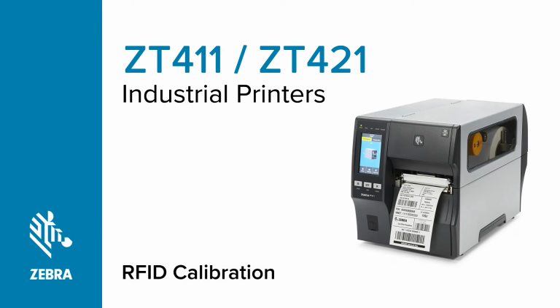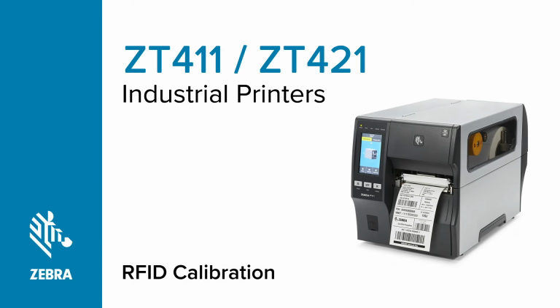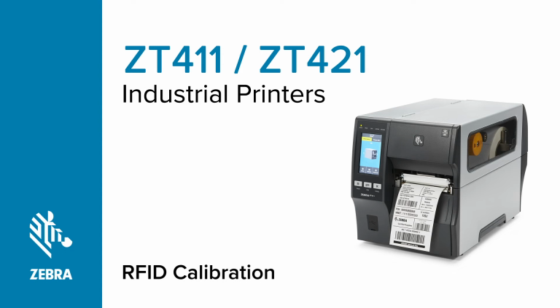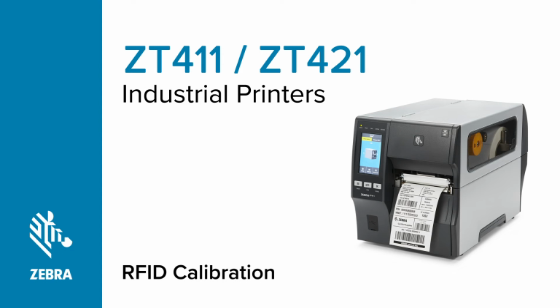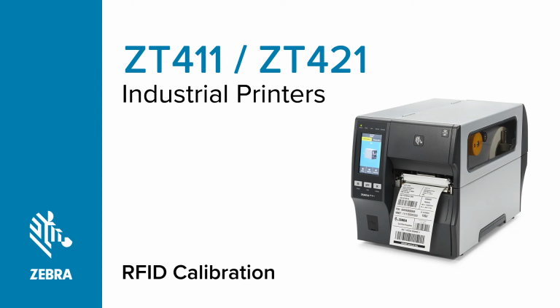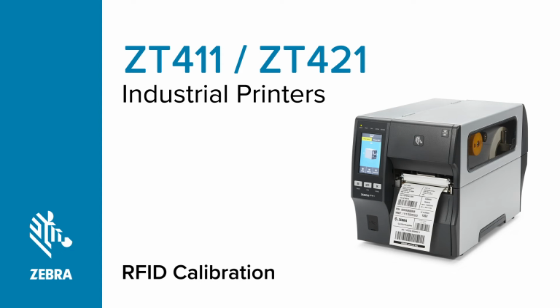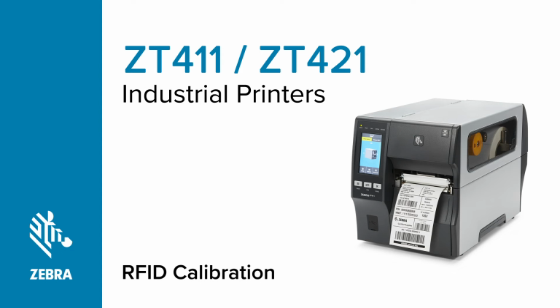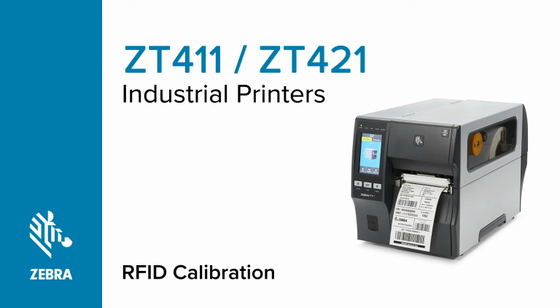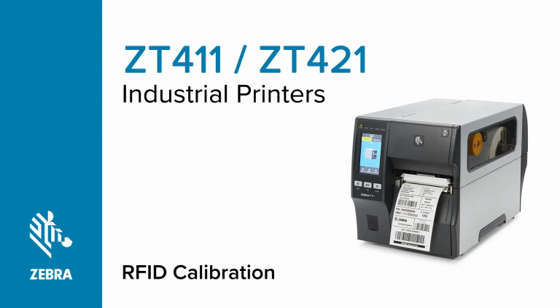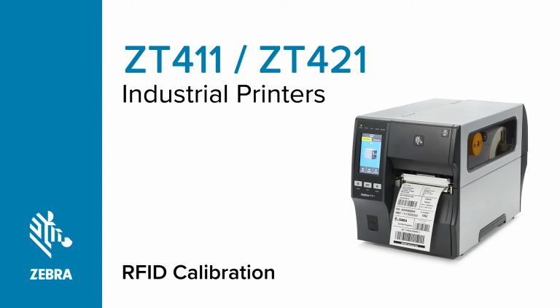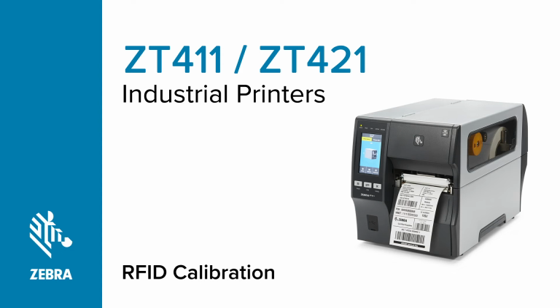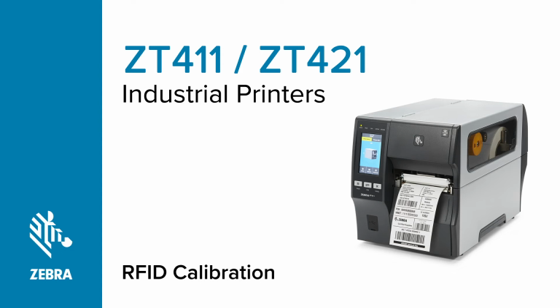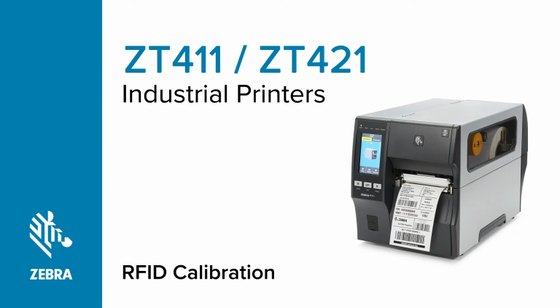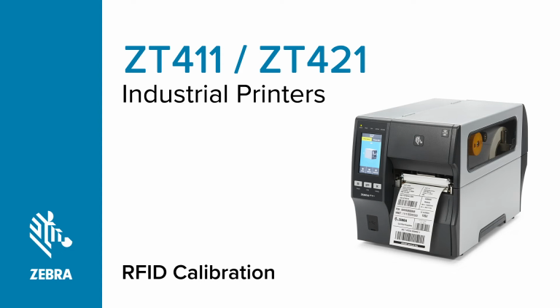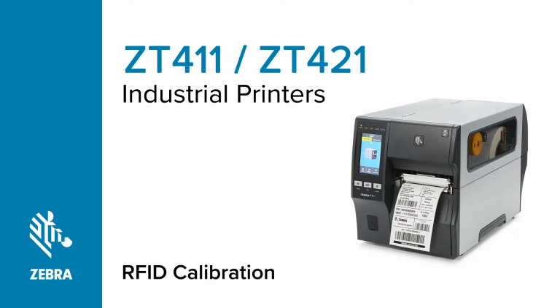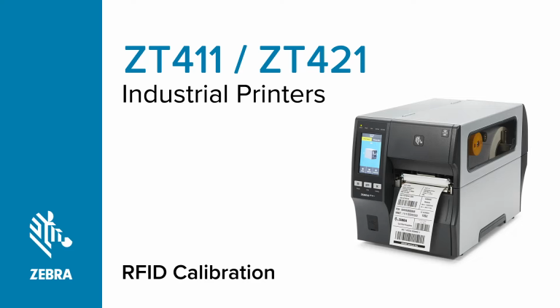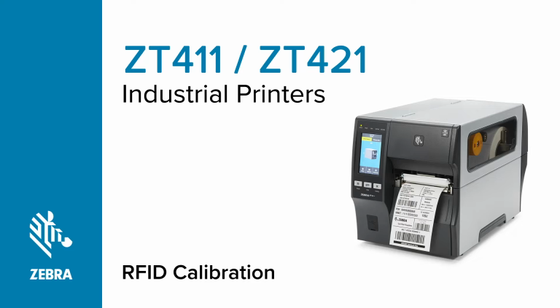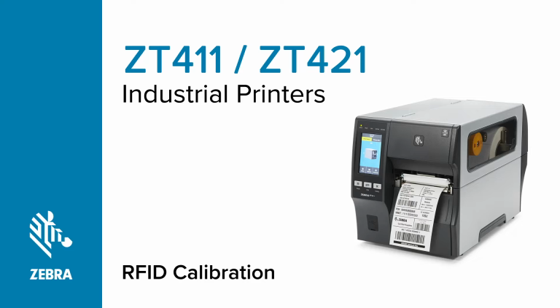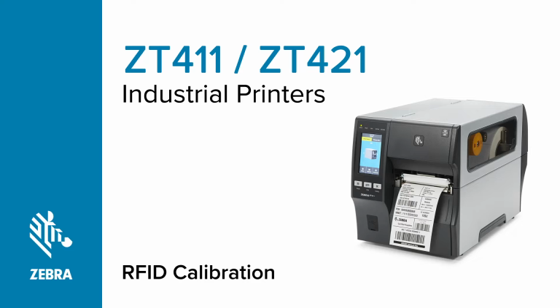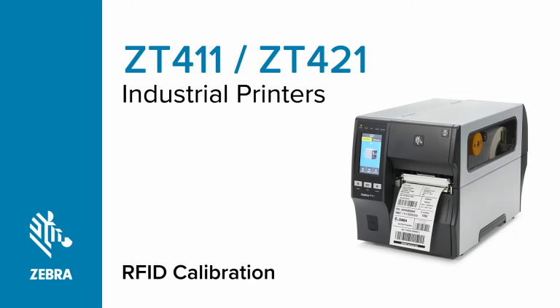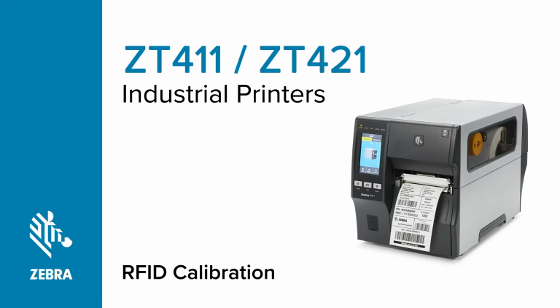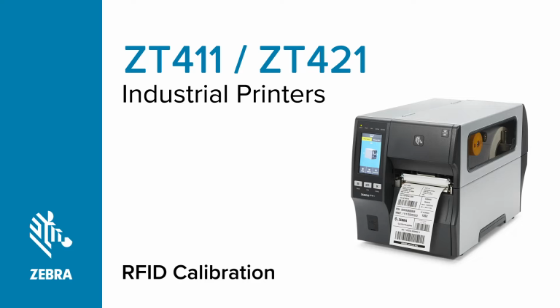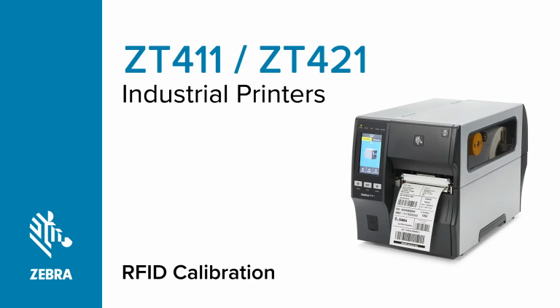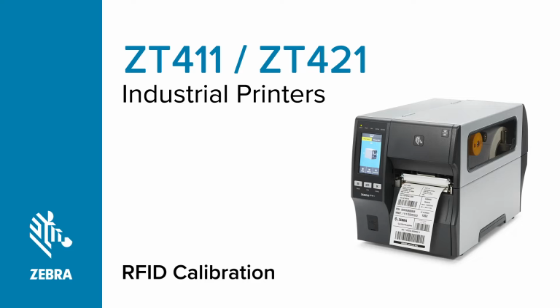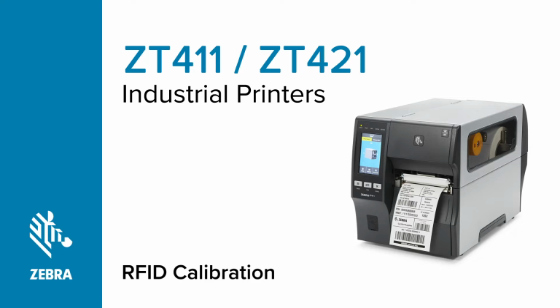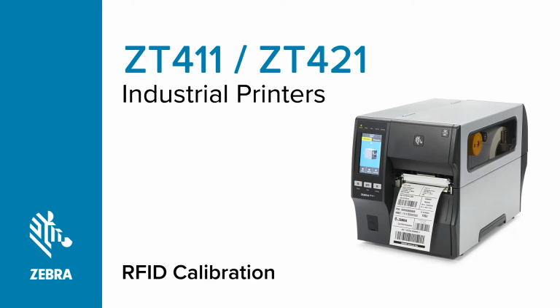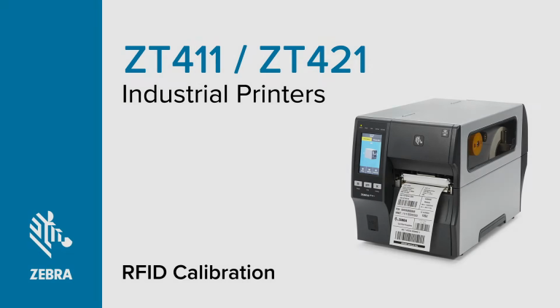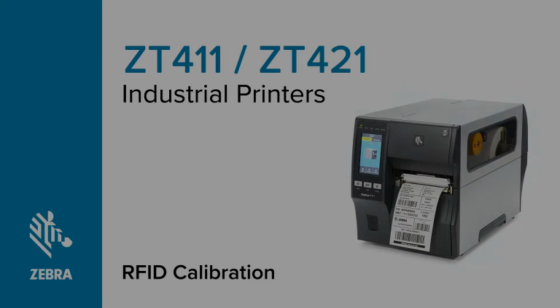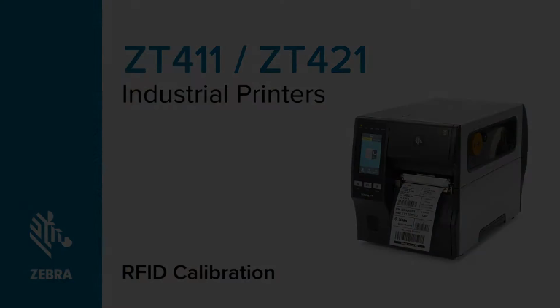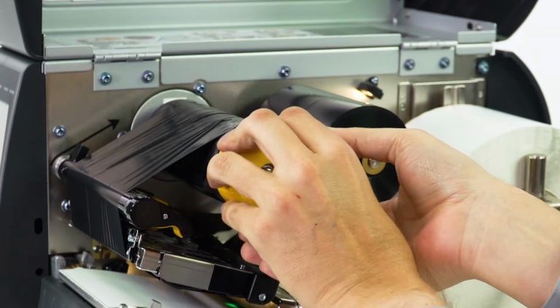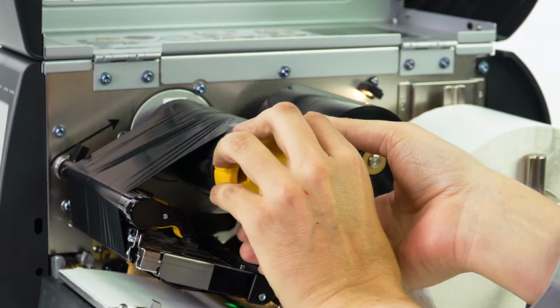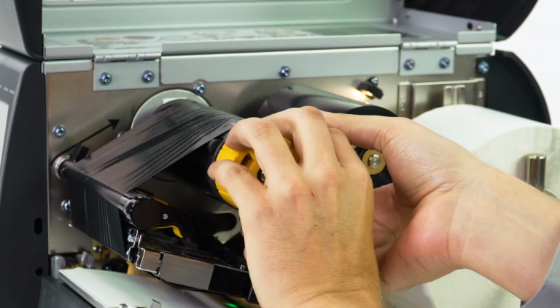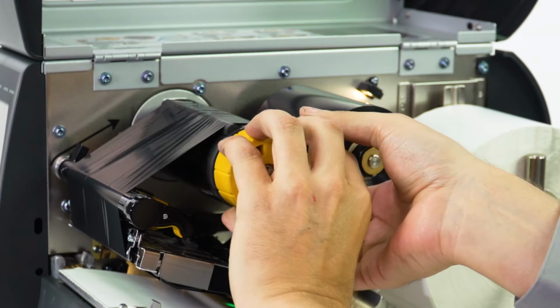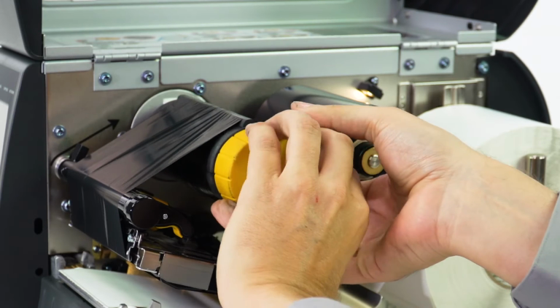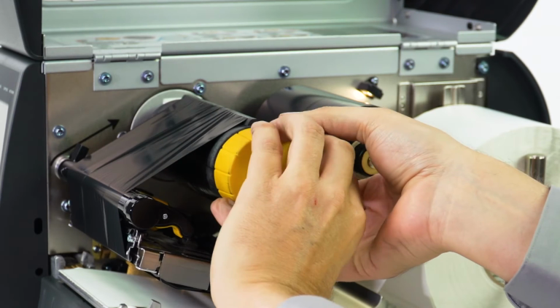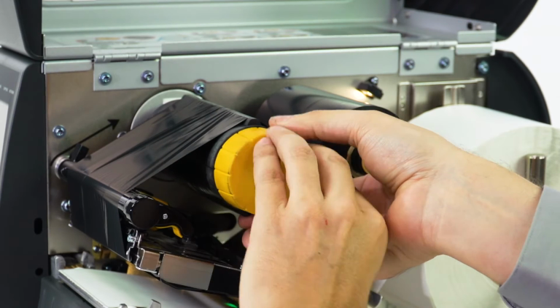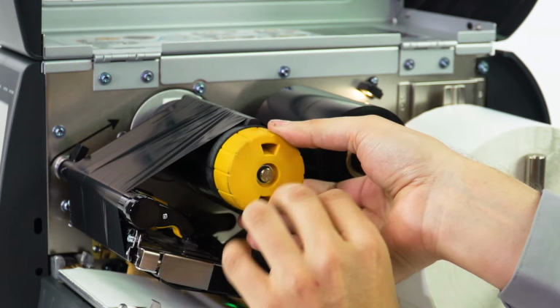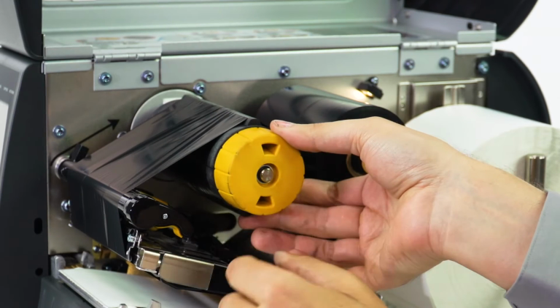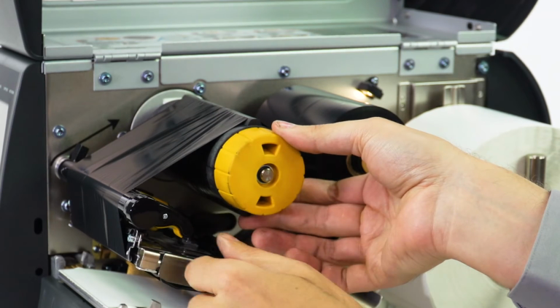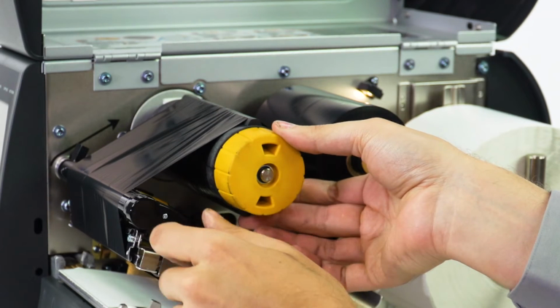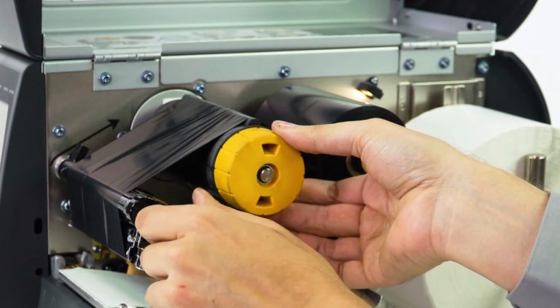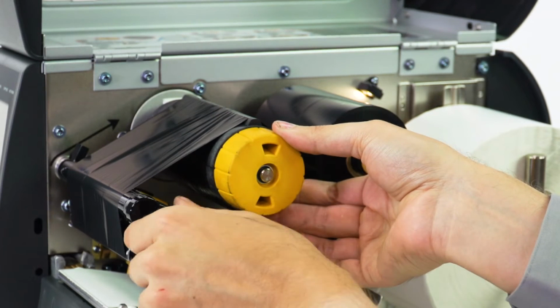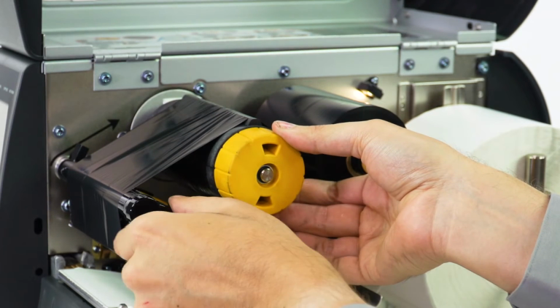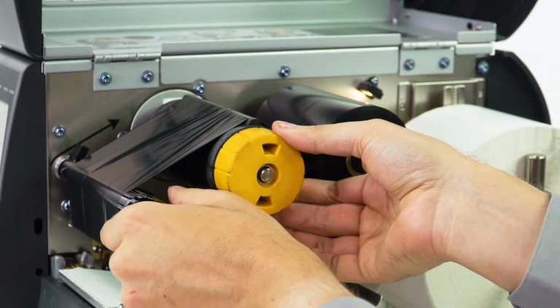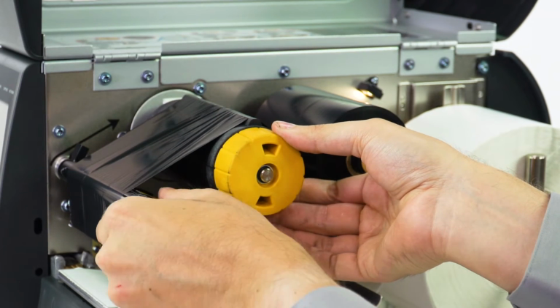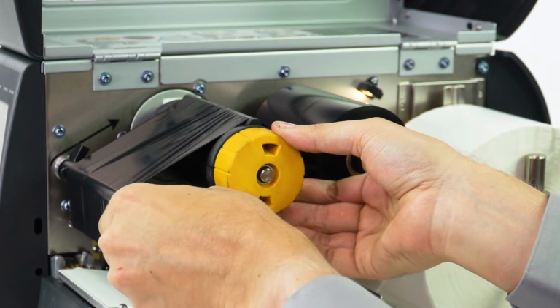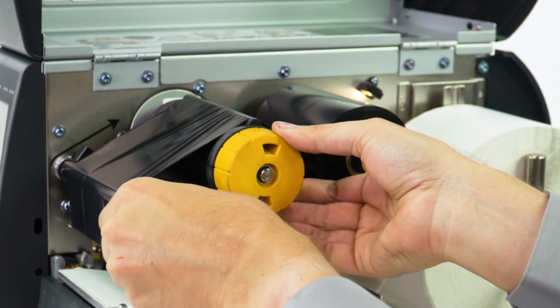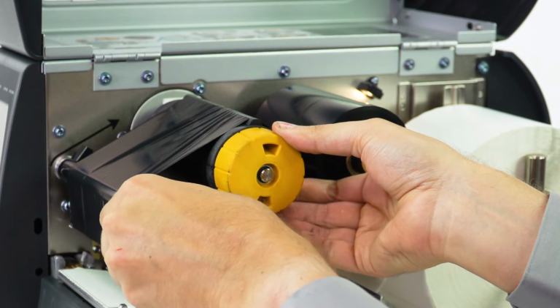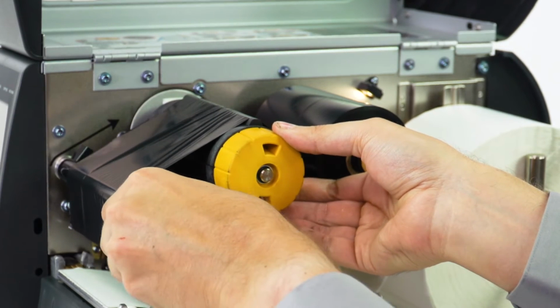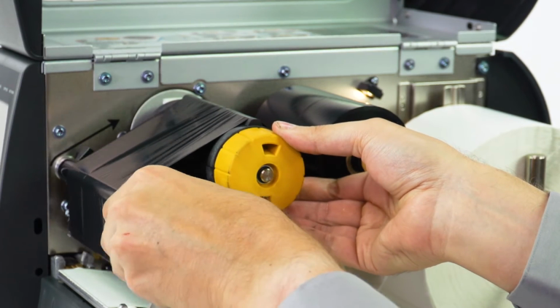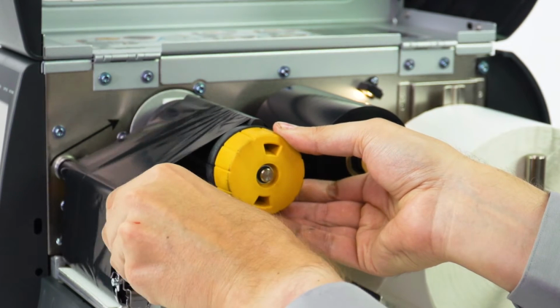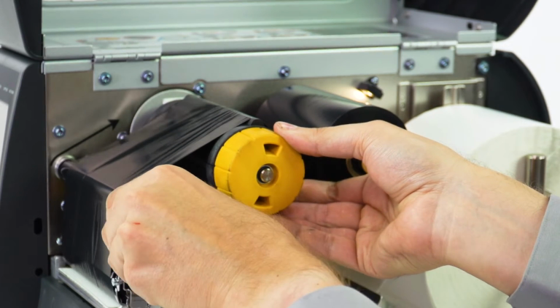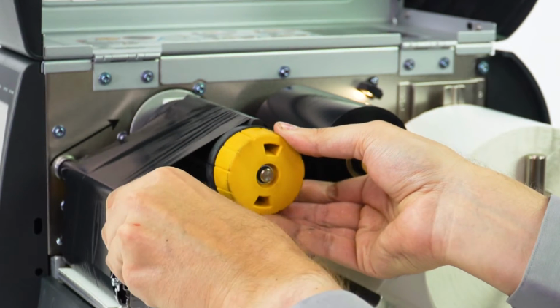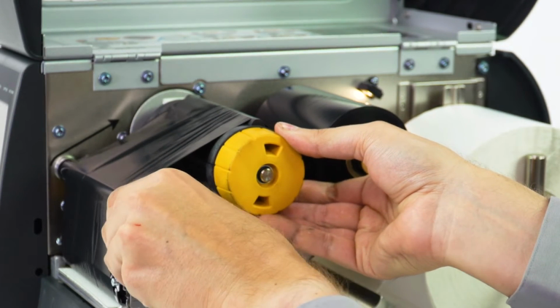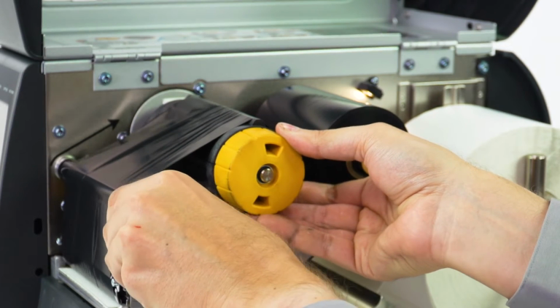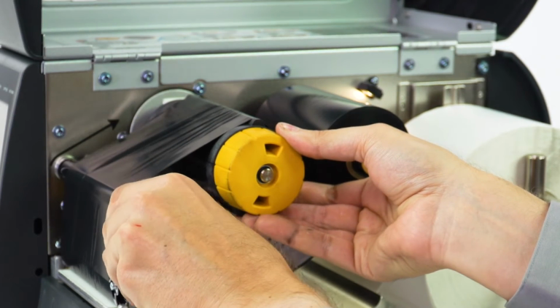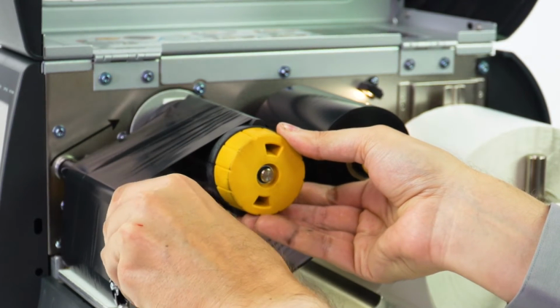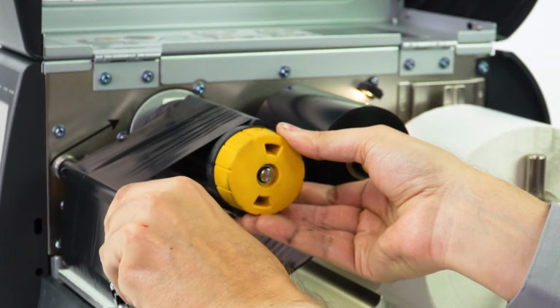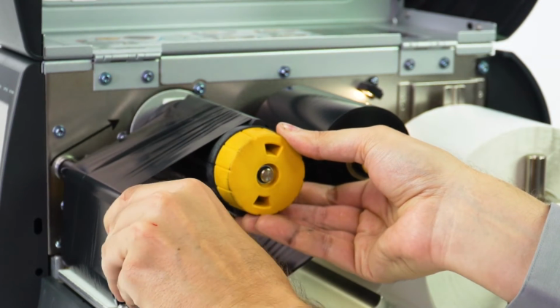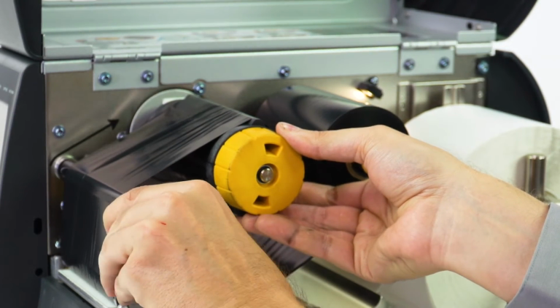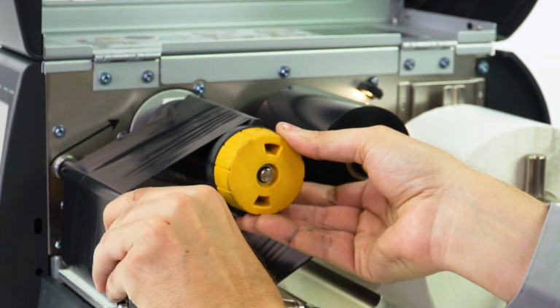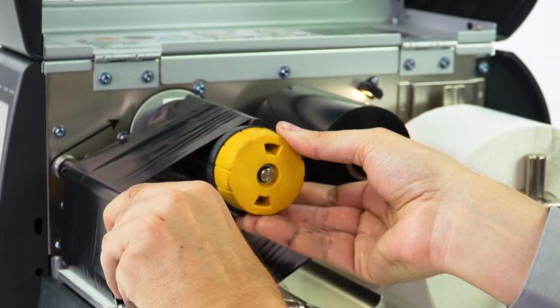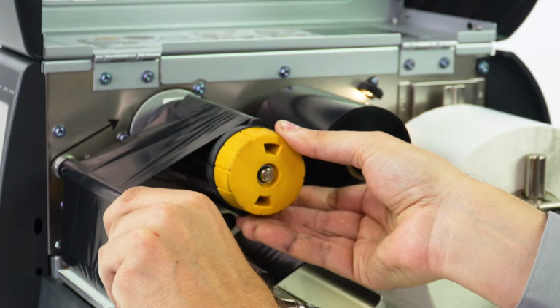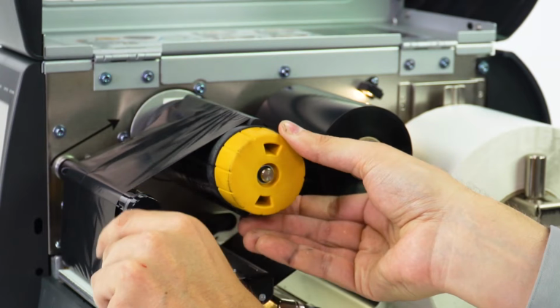Calibrate the RFID media. Load ribbon and RFID media and calibrate the media.